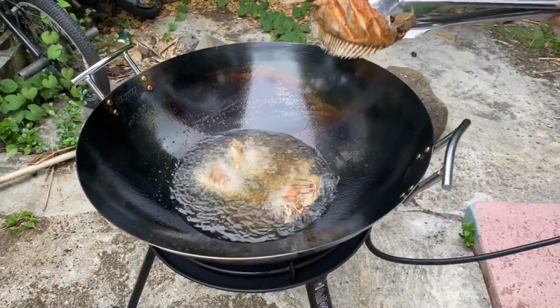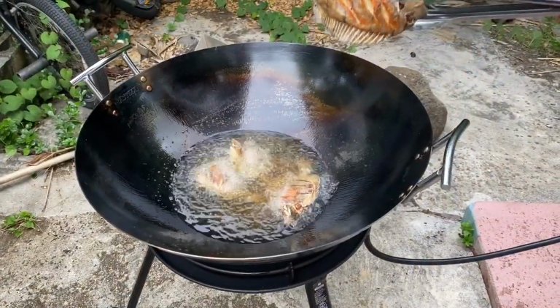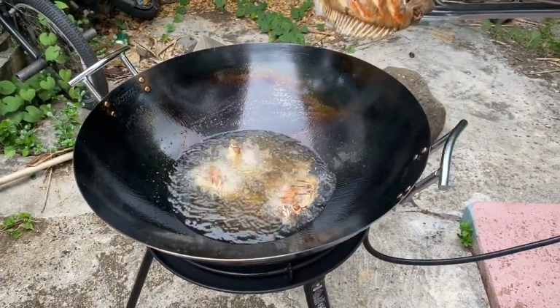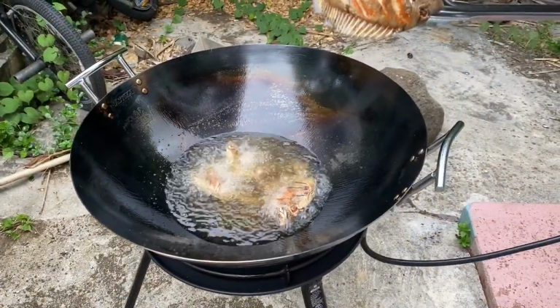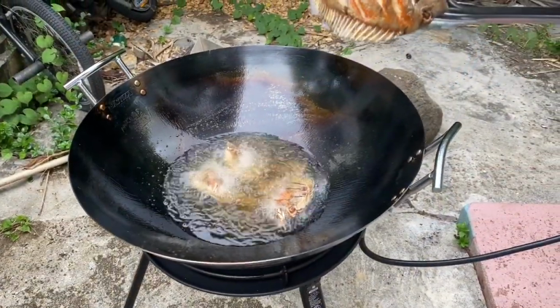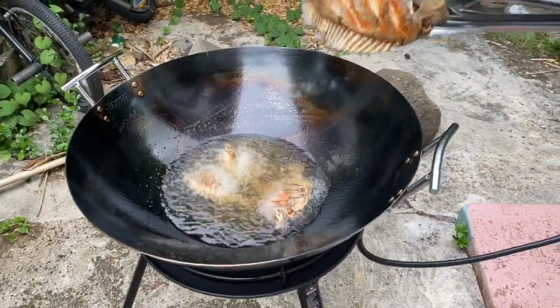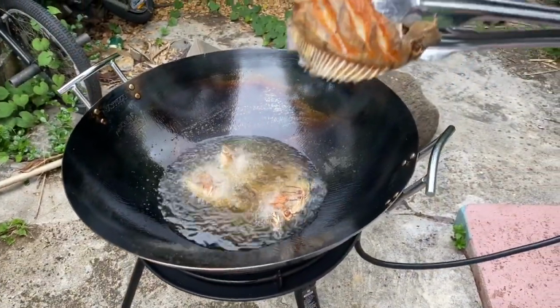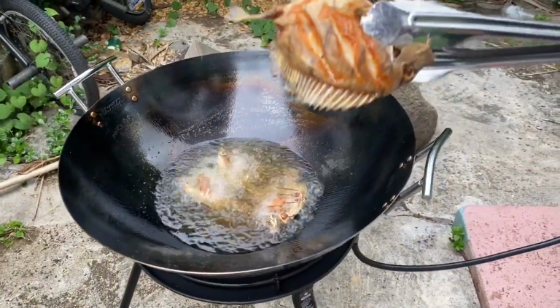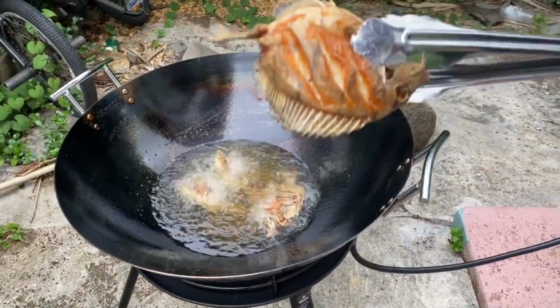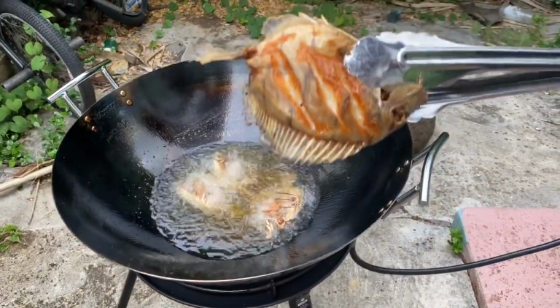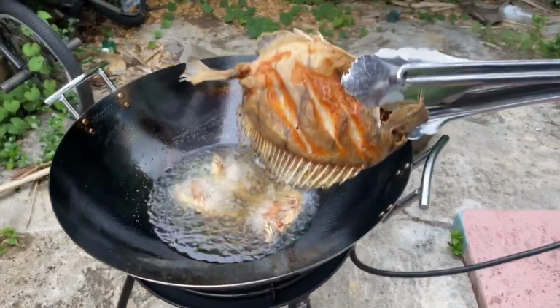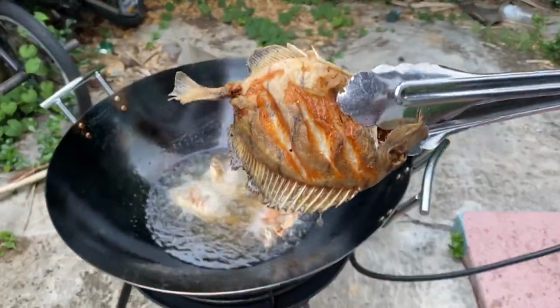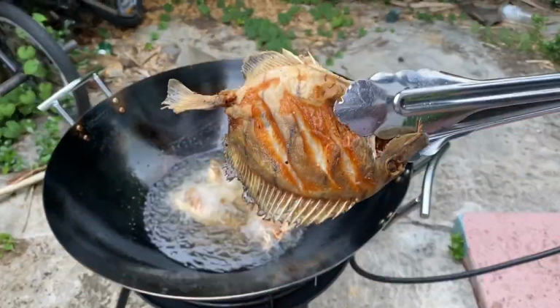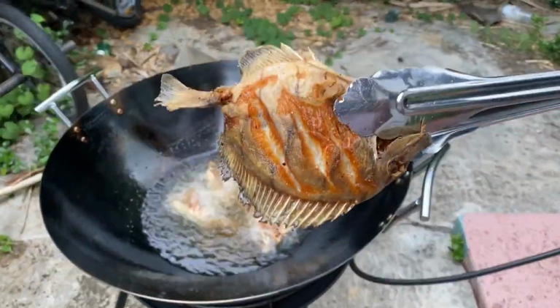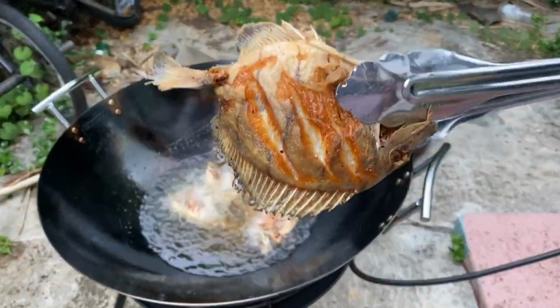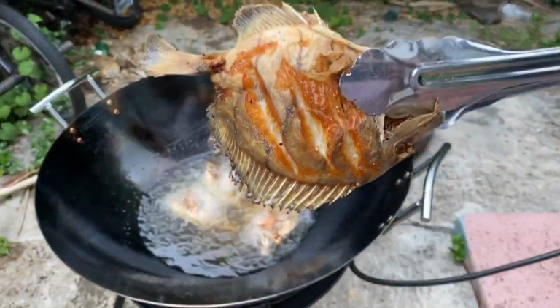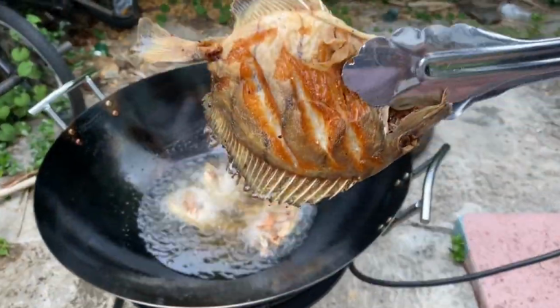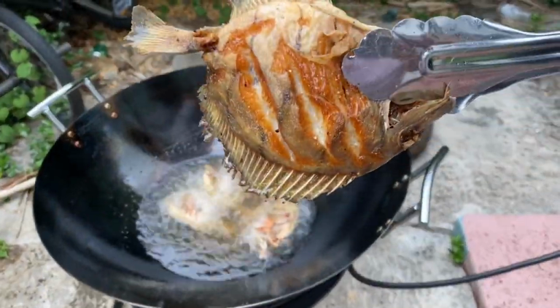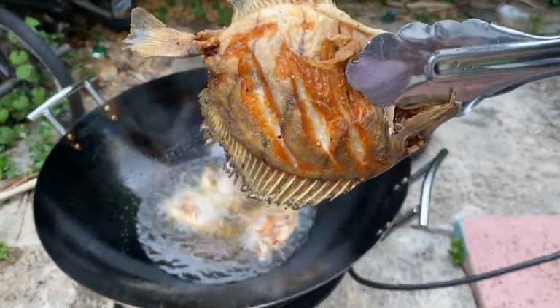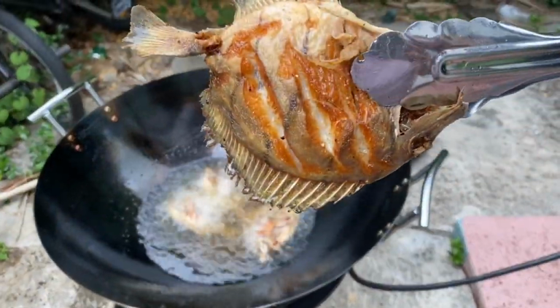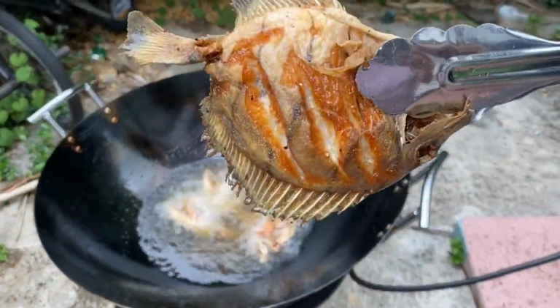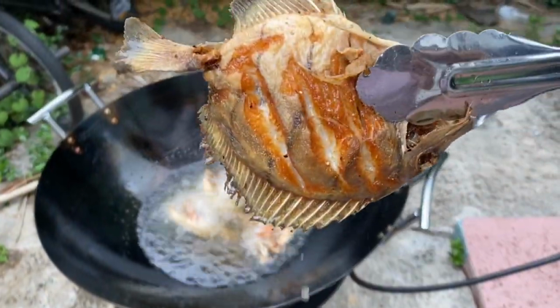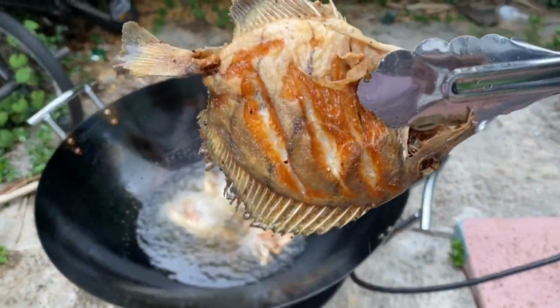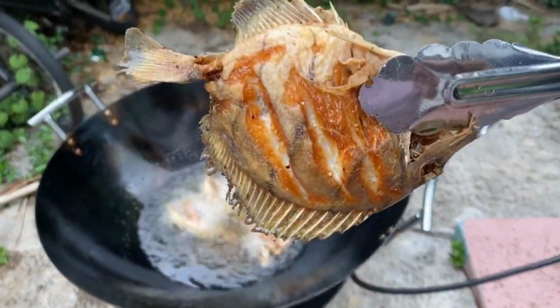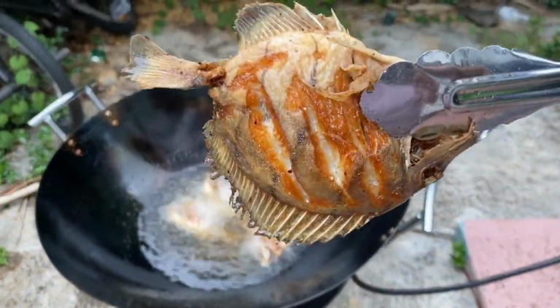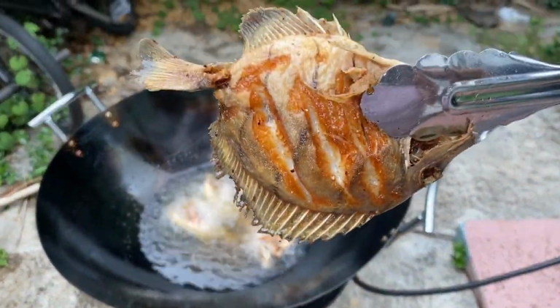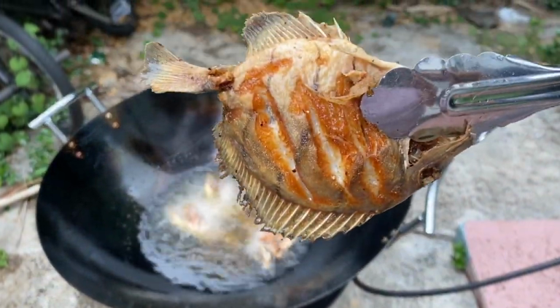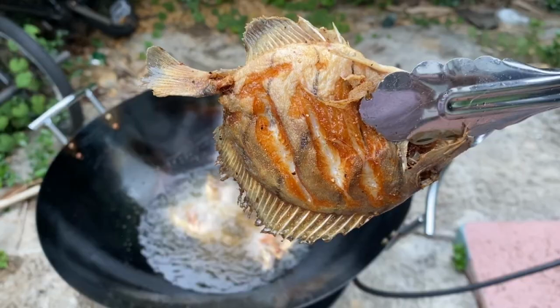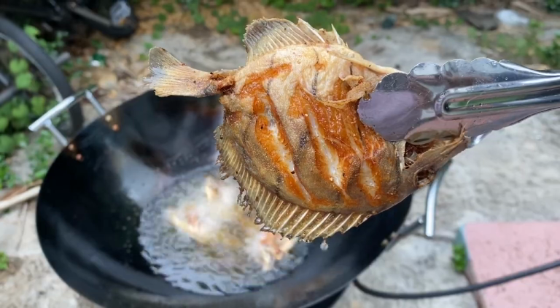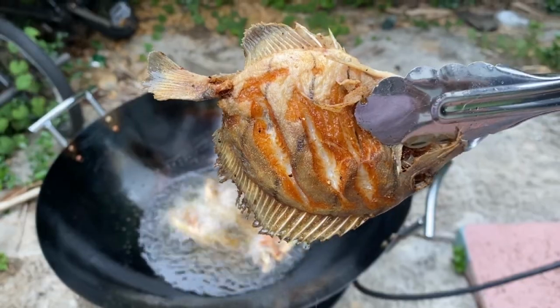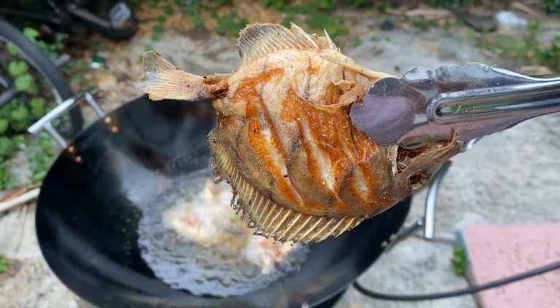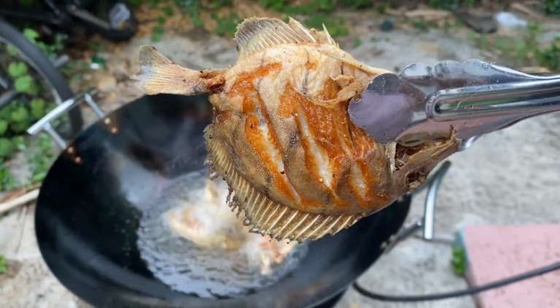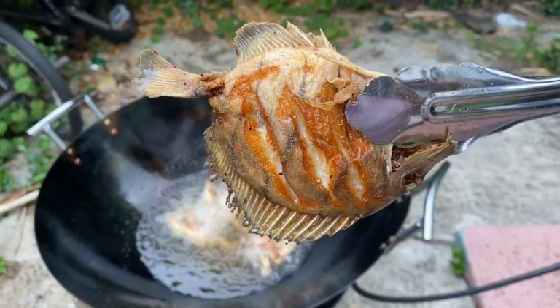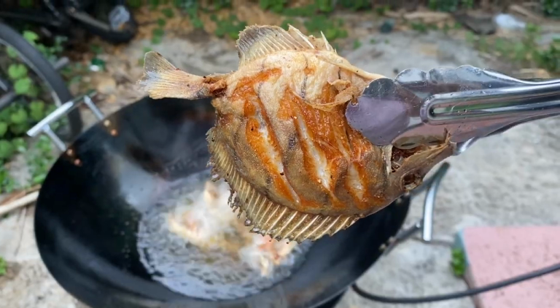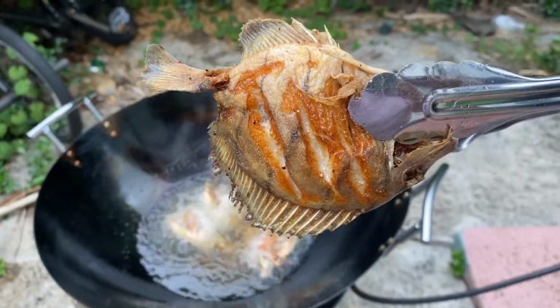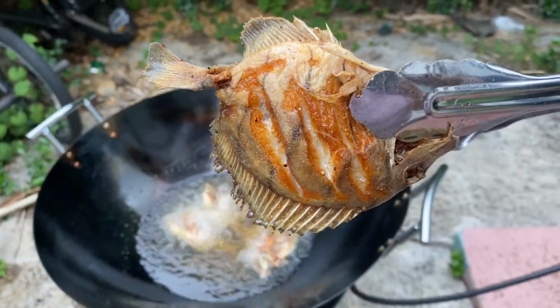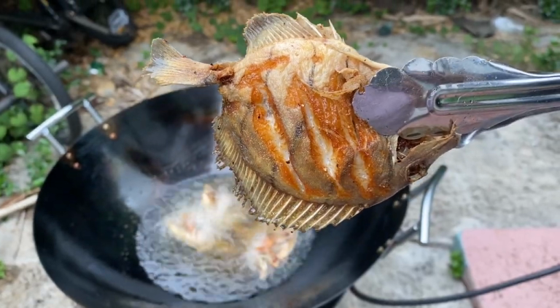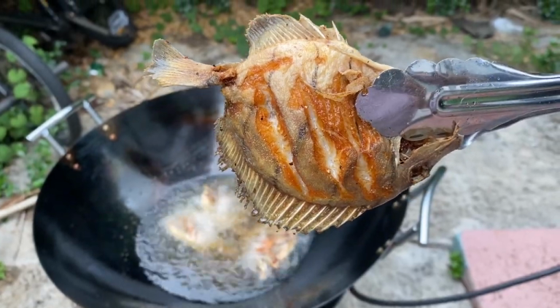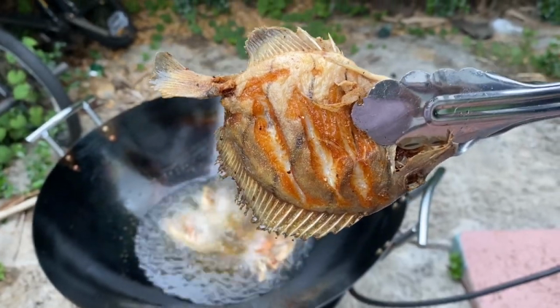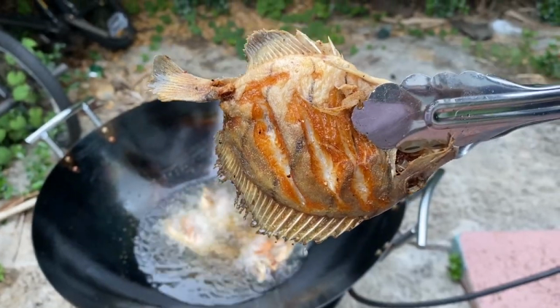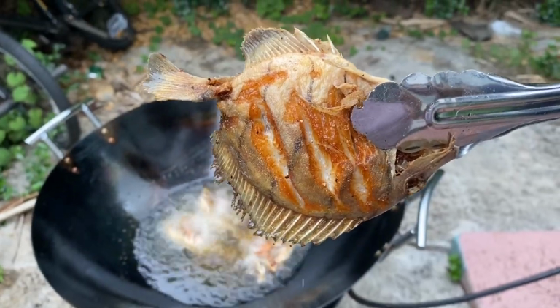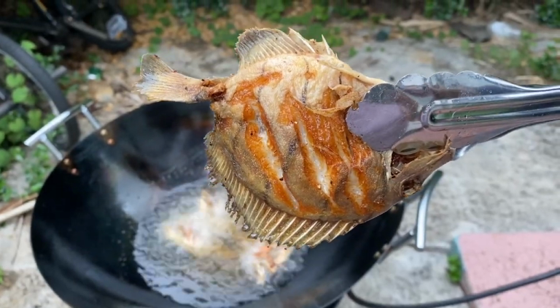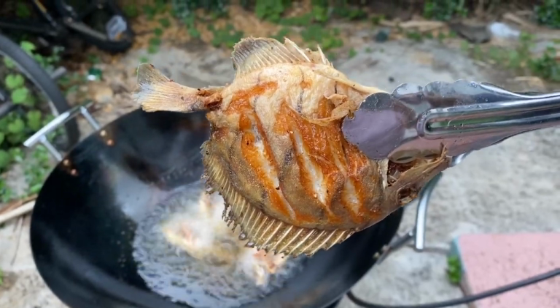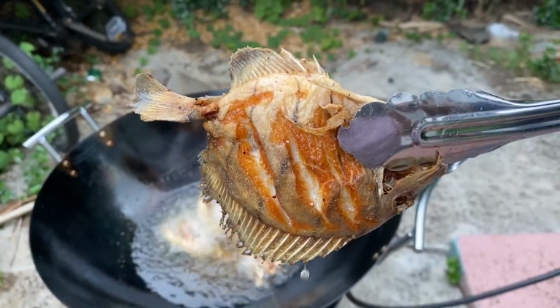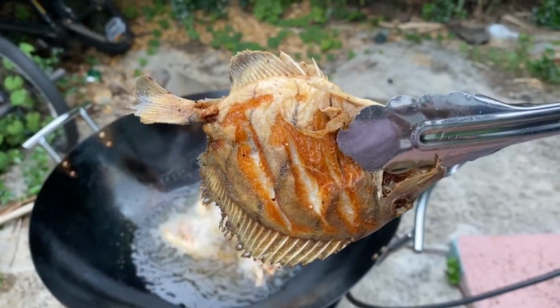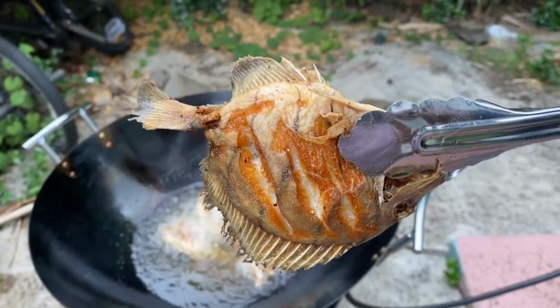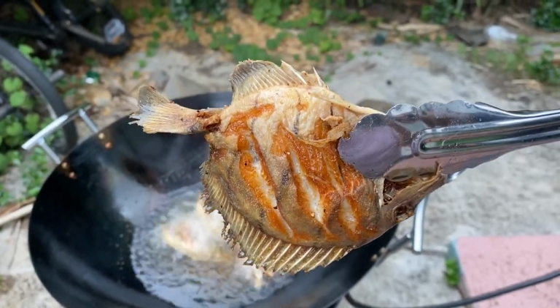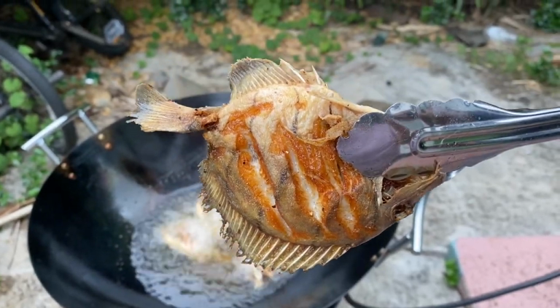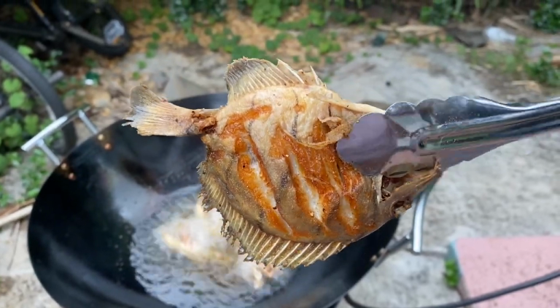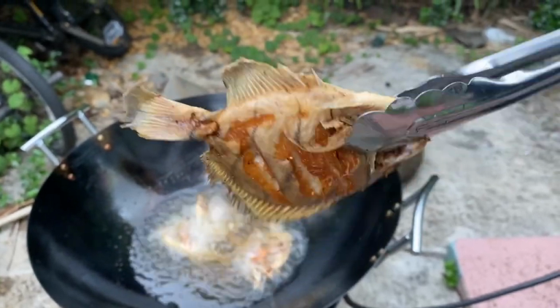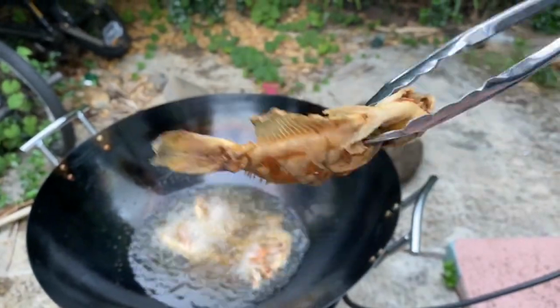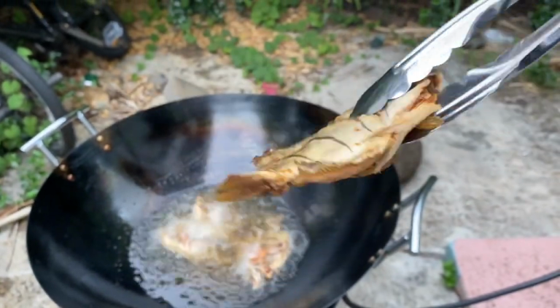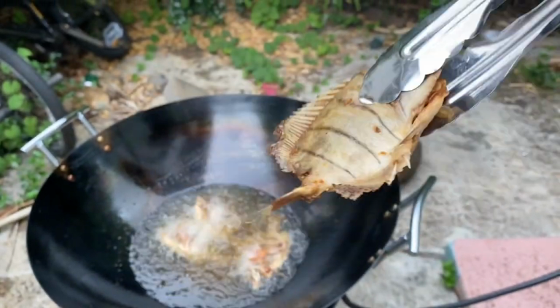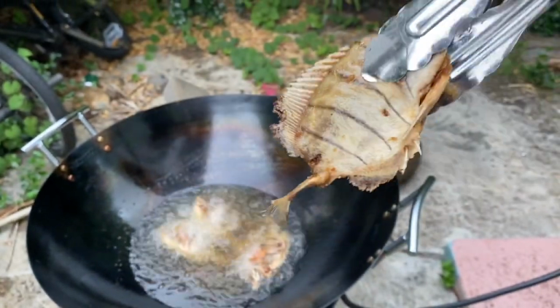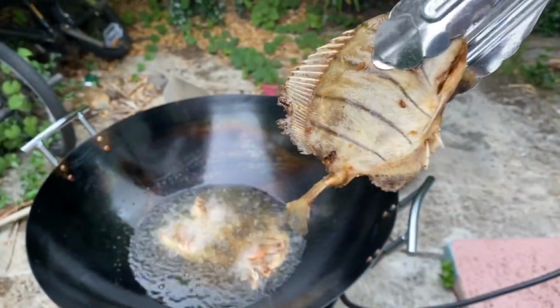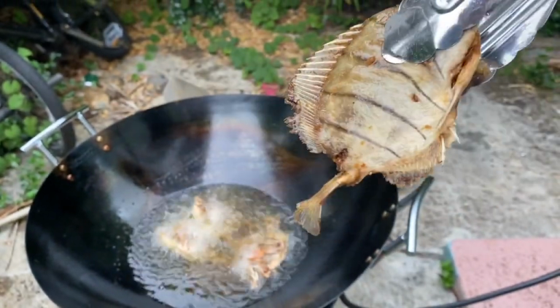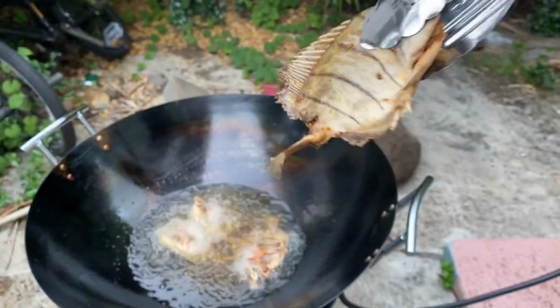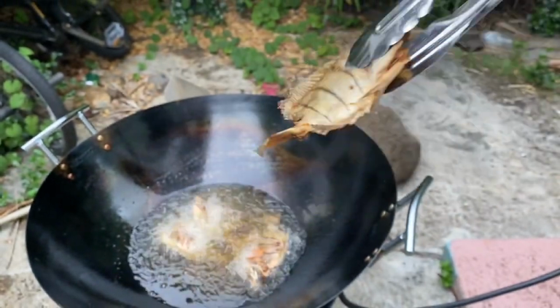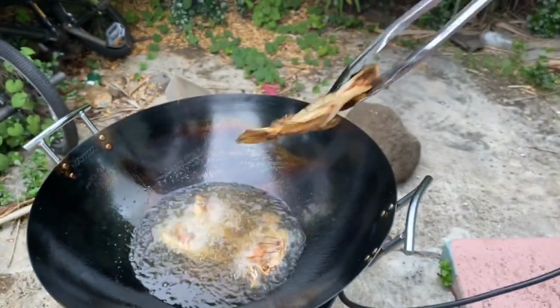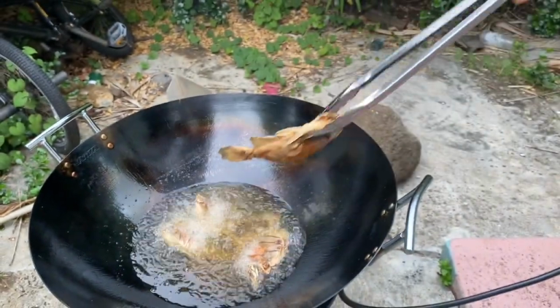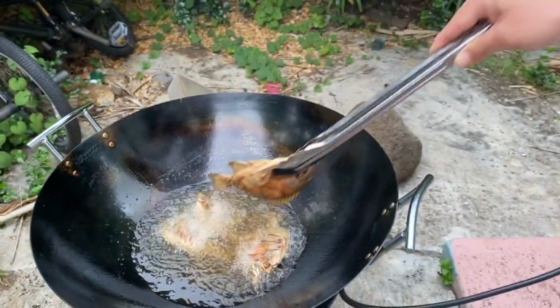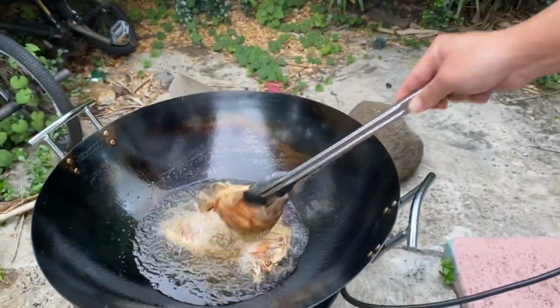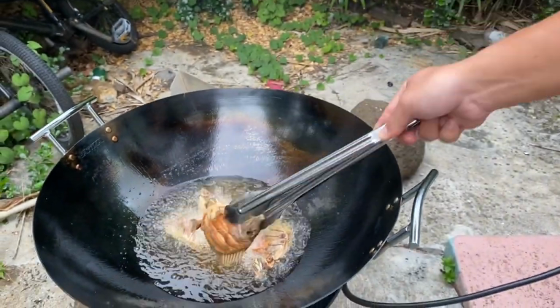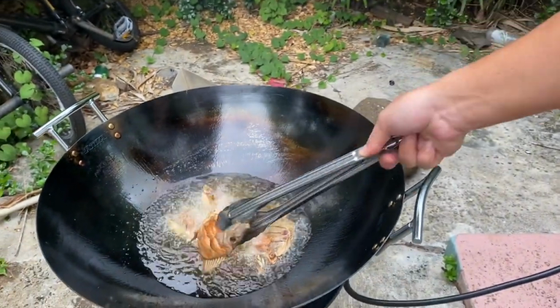You see this? That's the color we're looking for. Actually, I like them a little bit darker, so I just got to watch them out of sight.